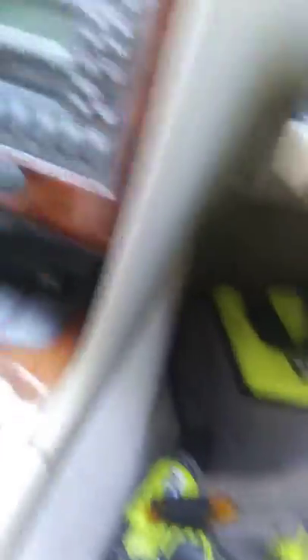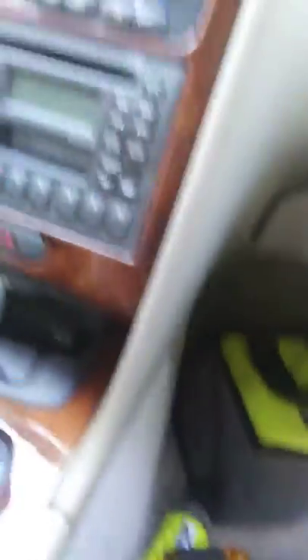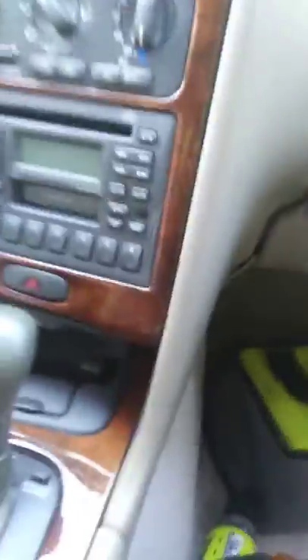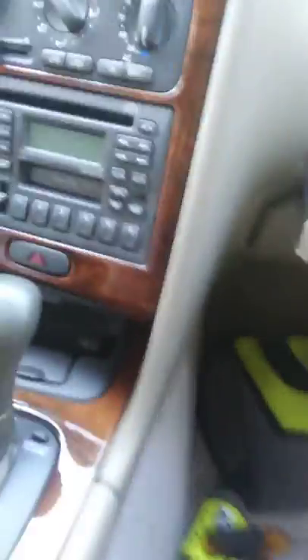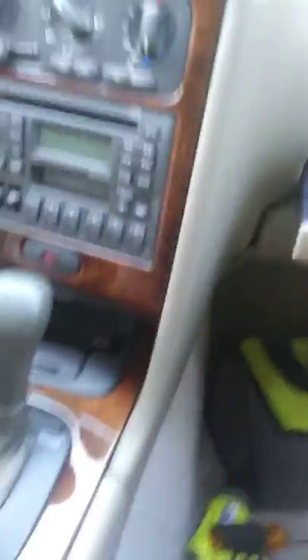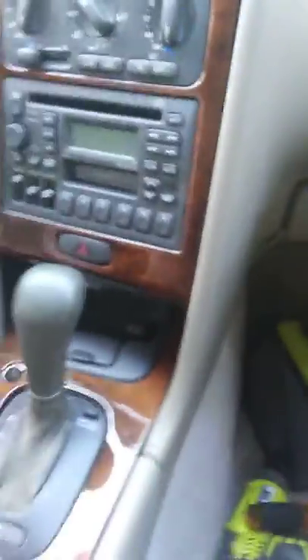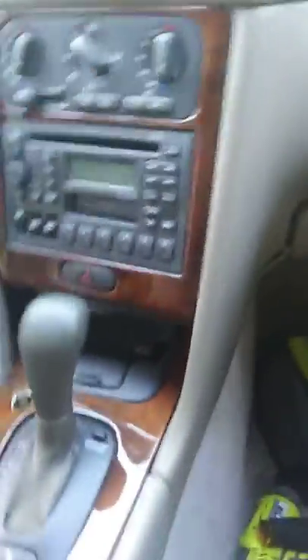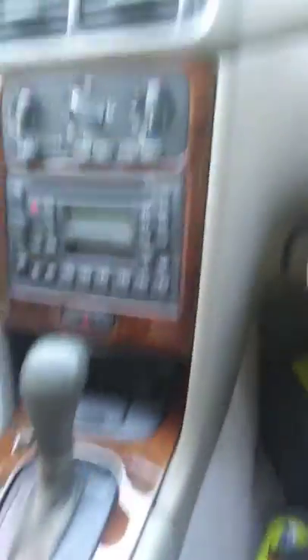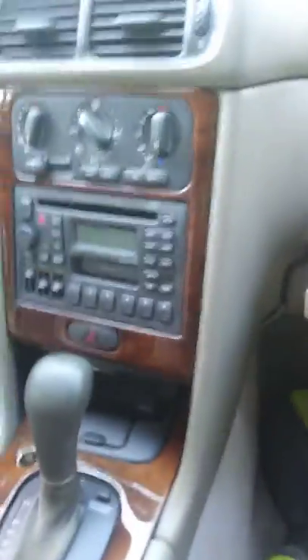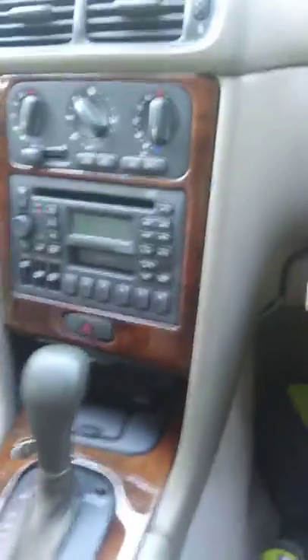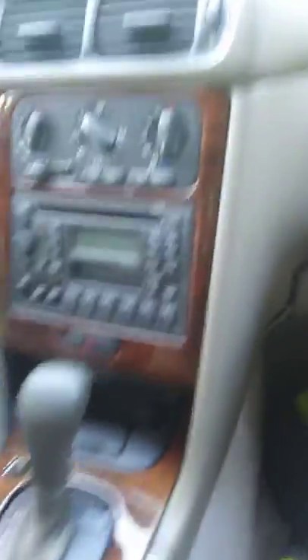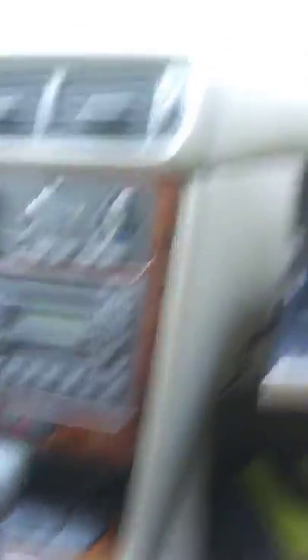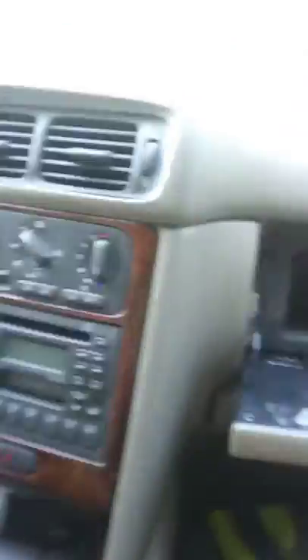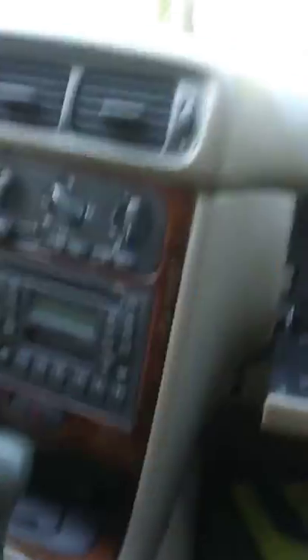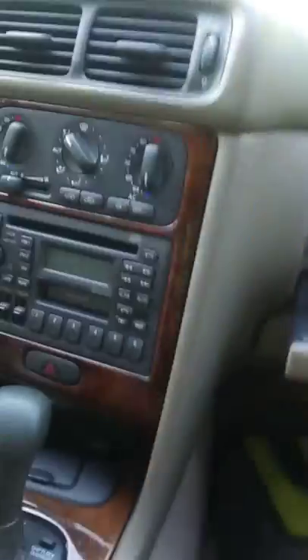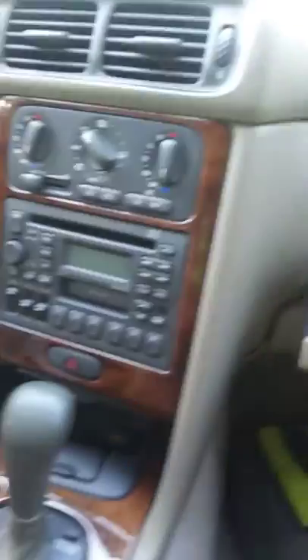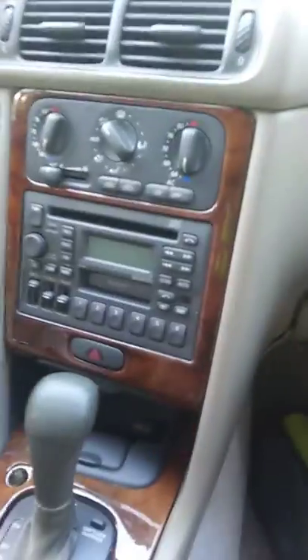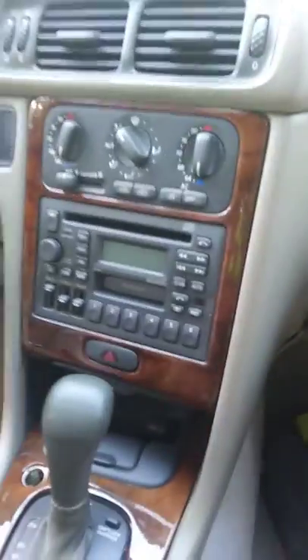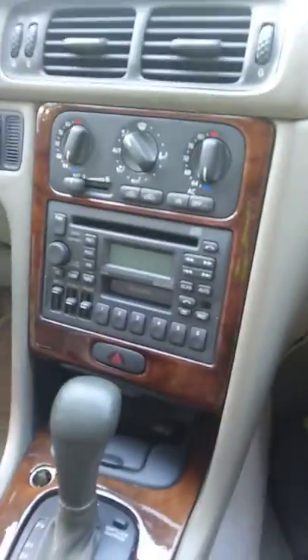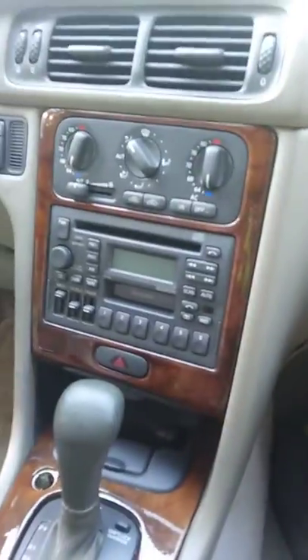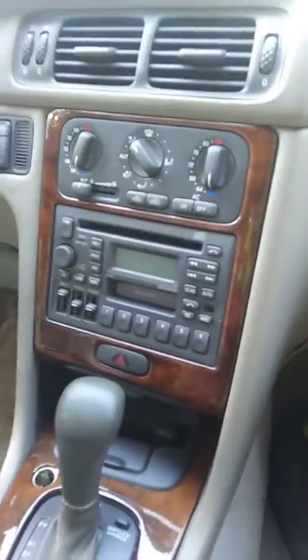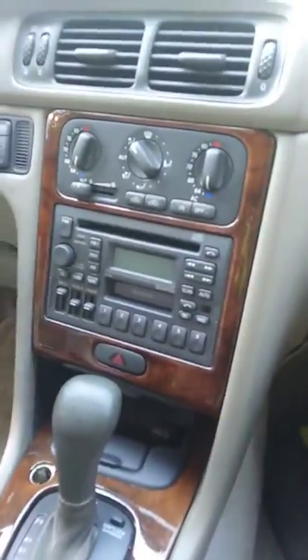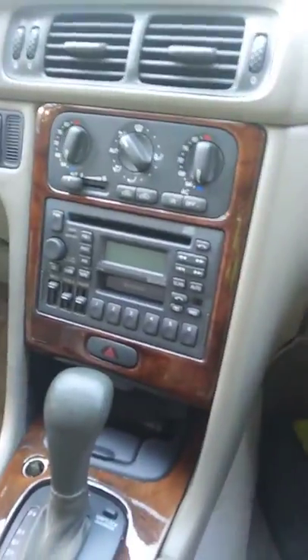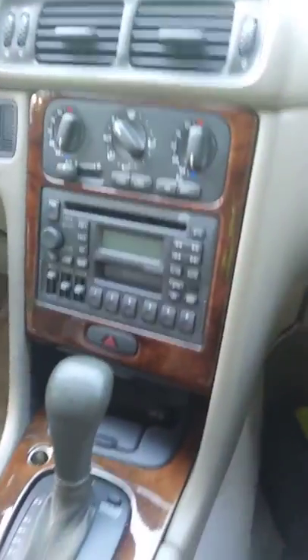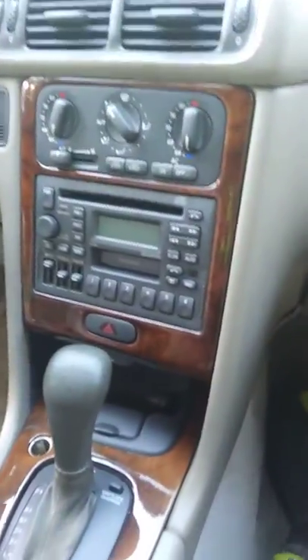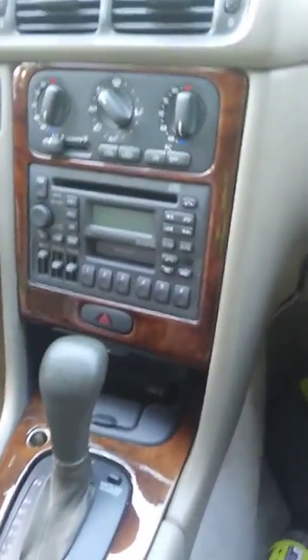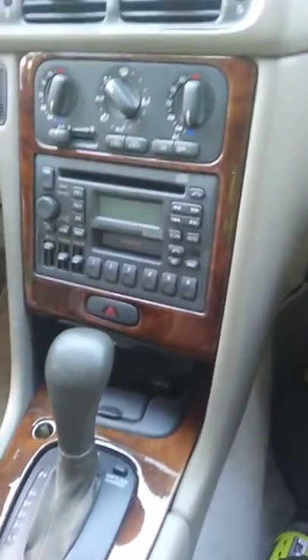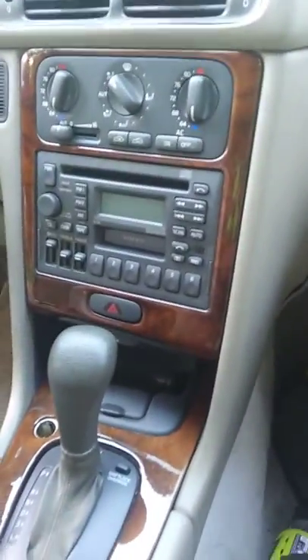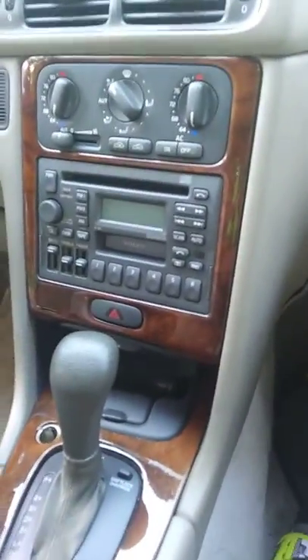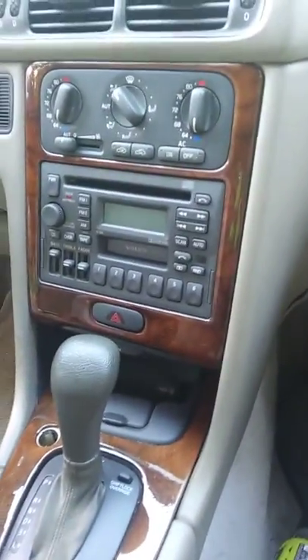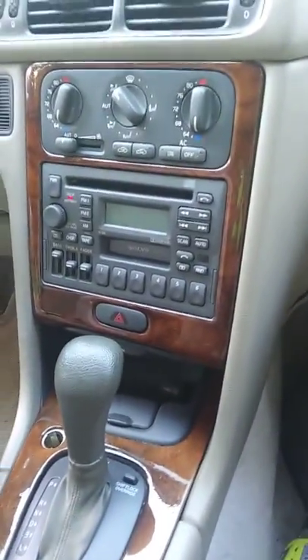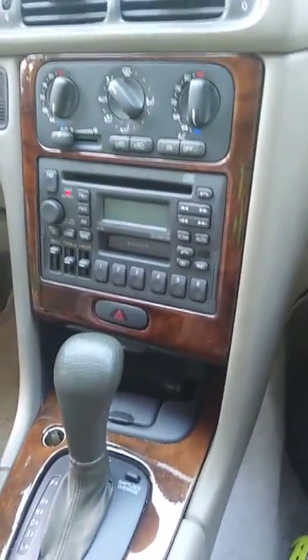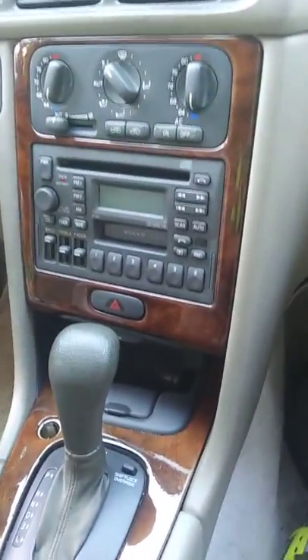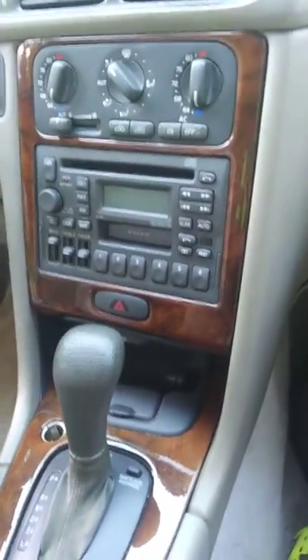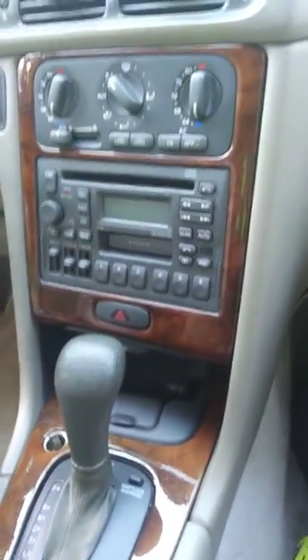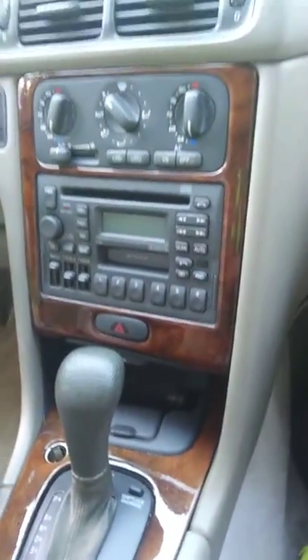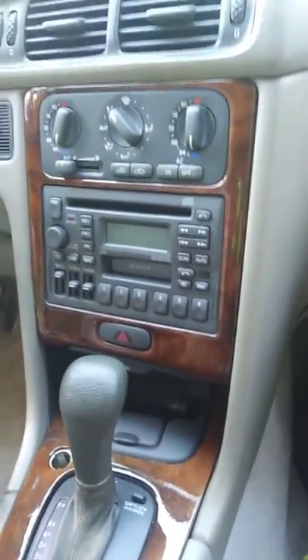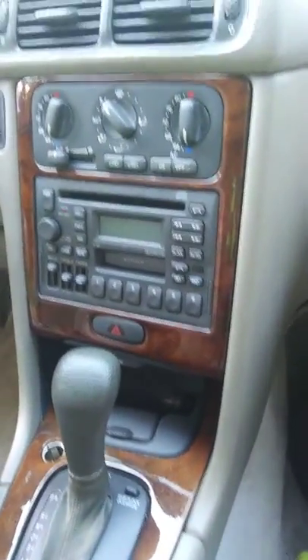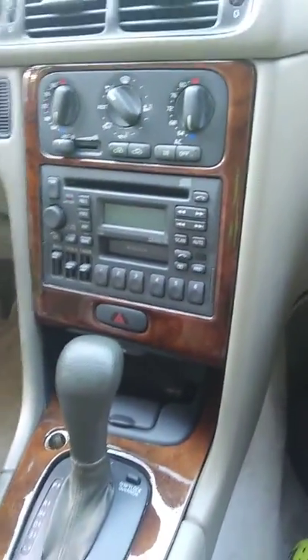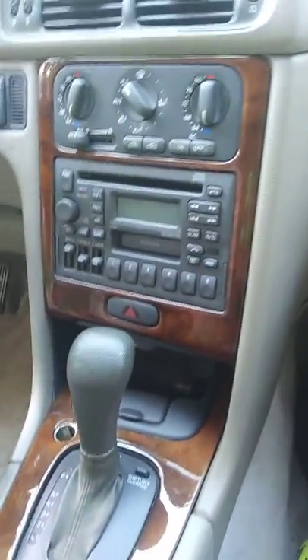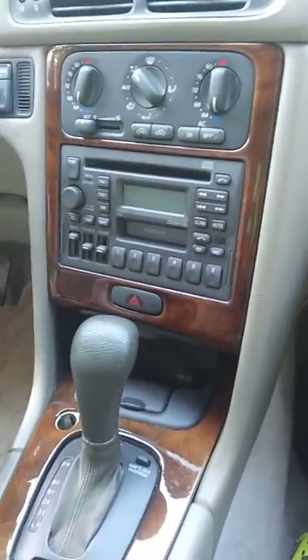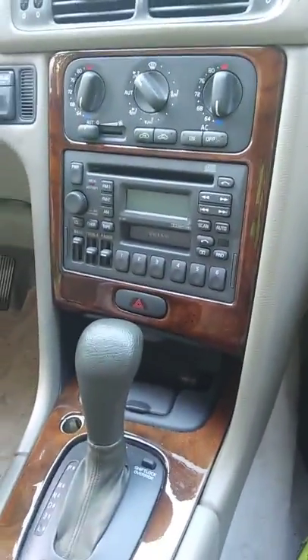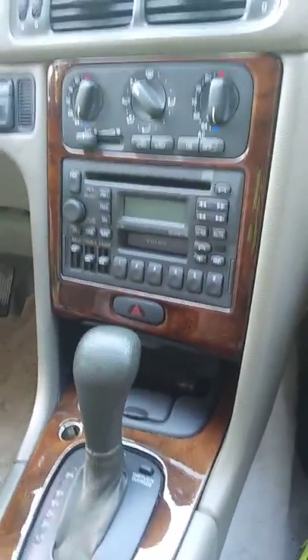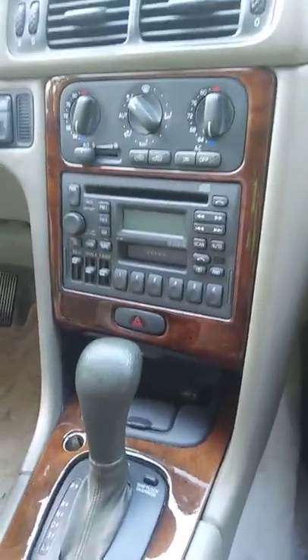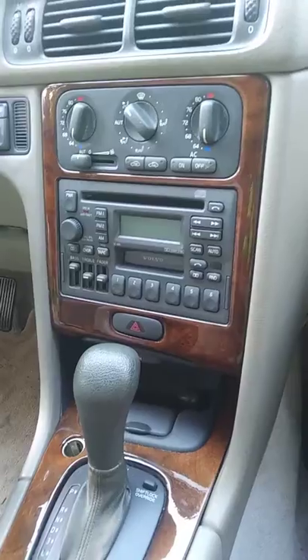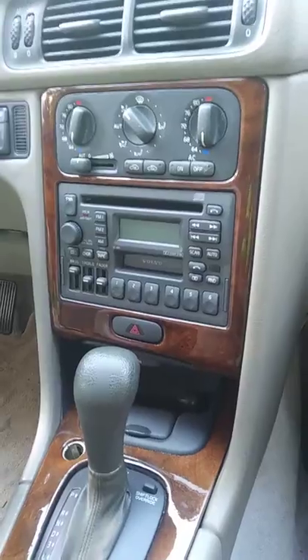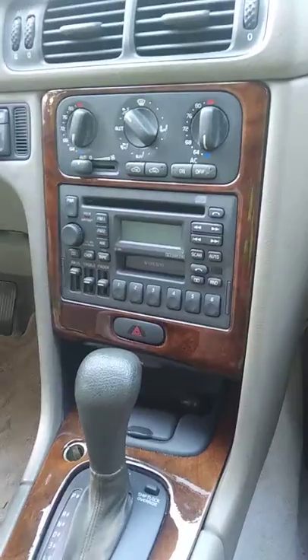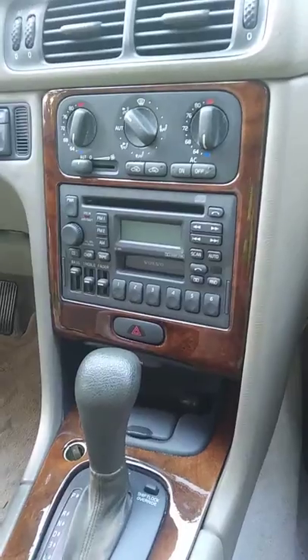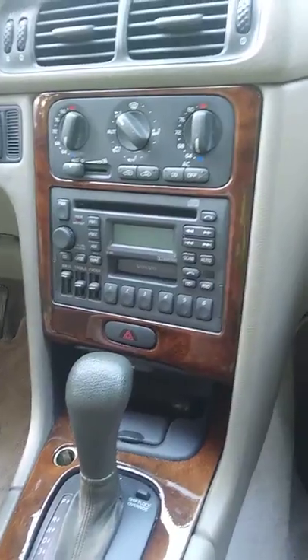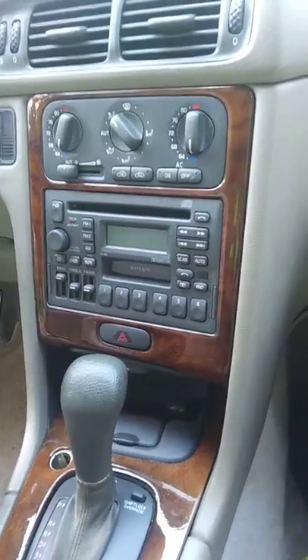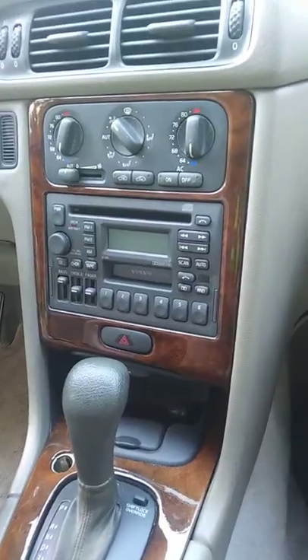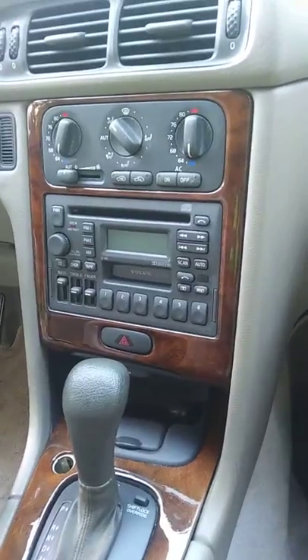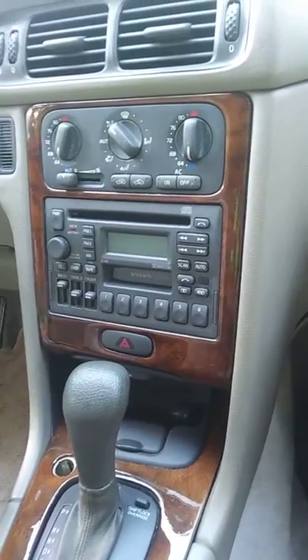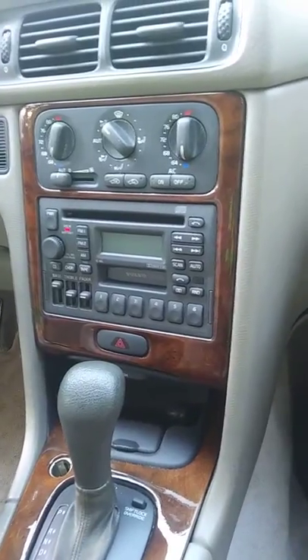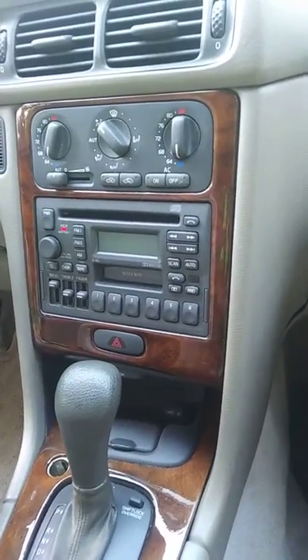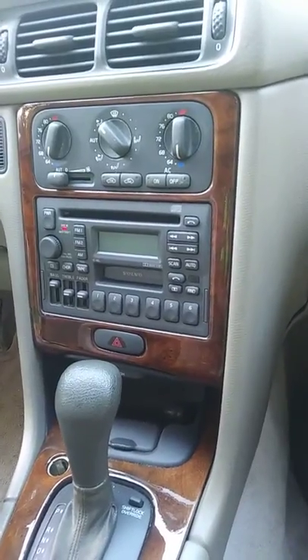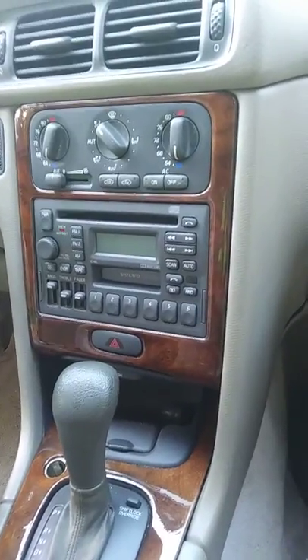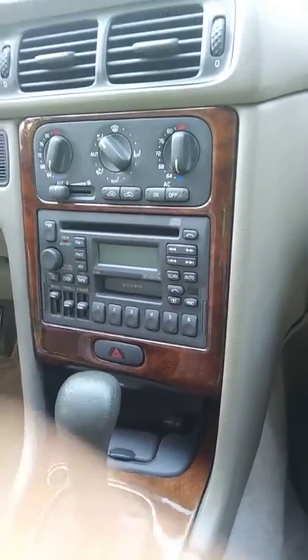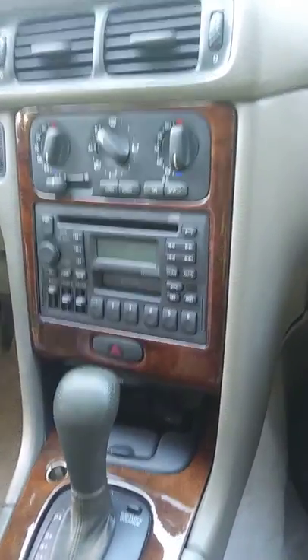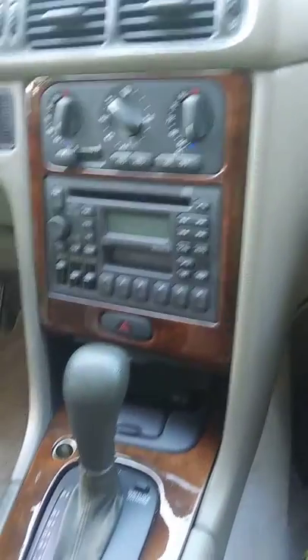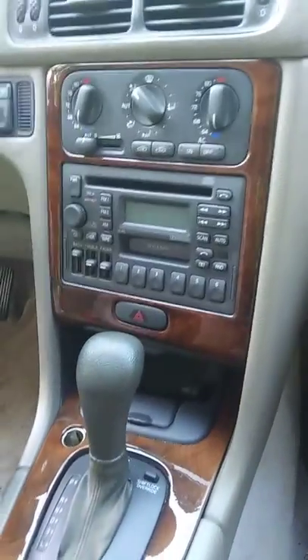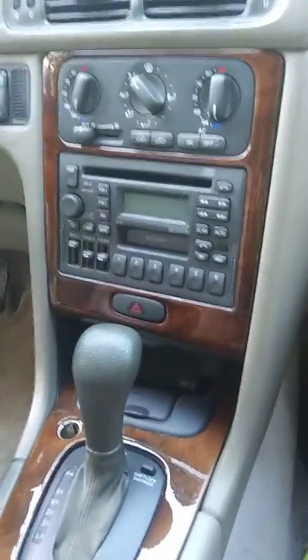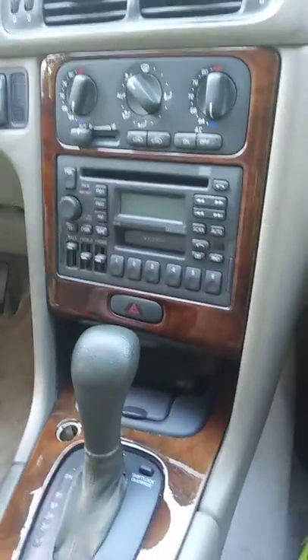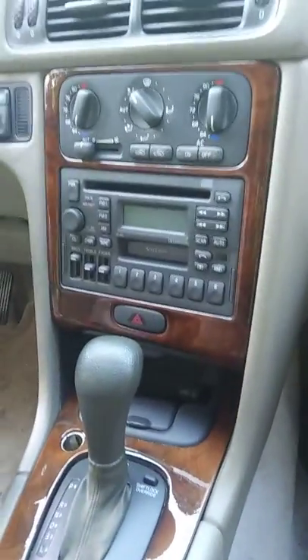Hello, we're going to do a reset on a 1999 Volvo V70 radio code.